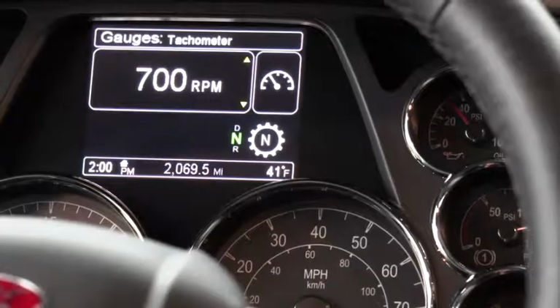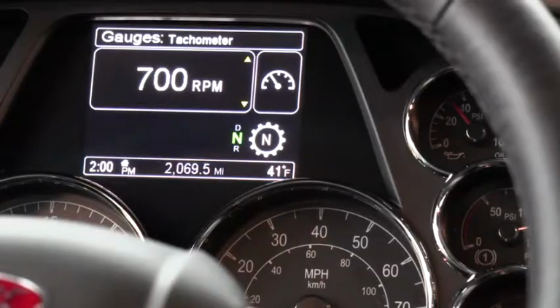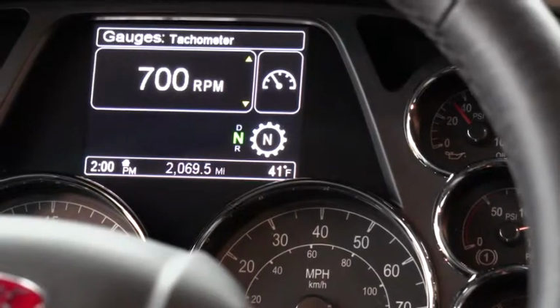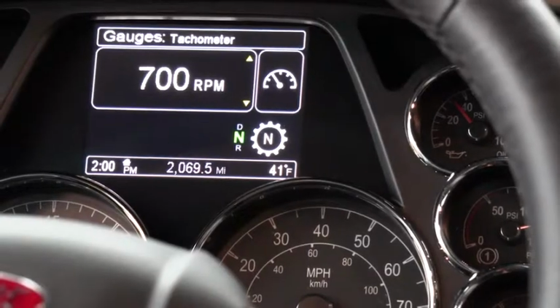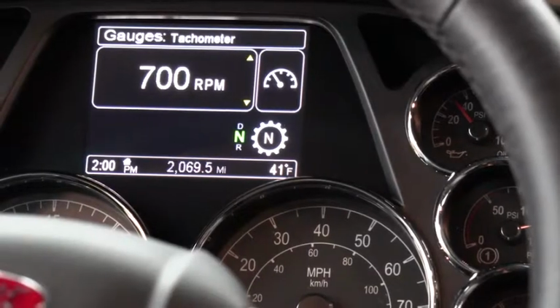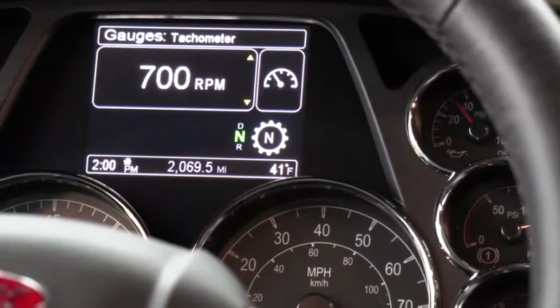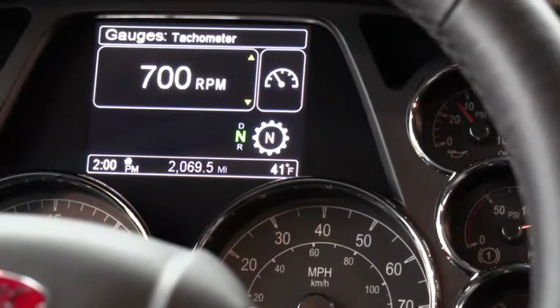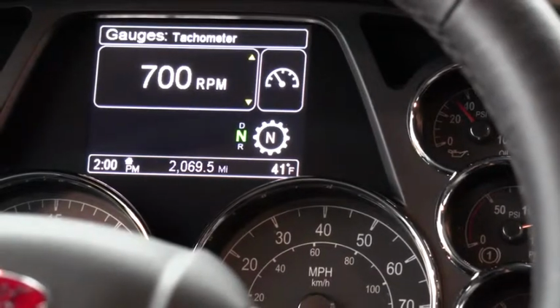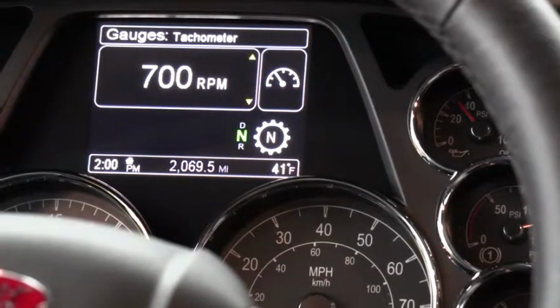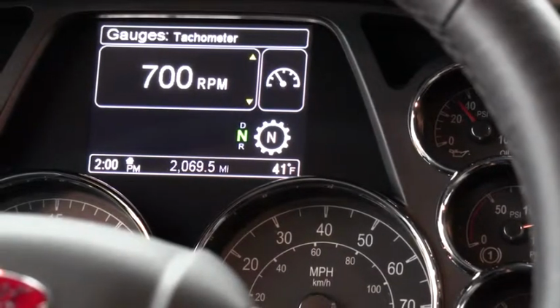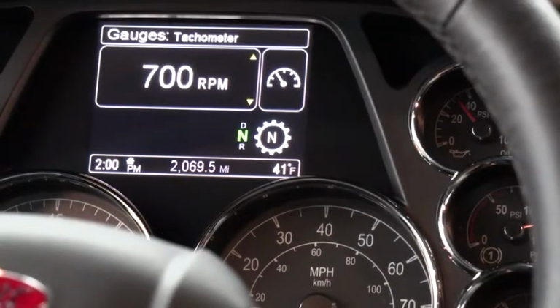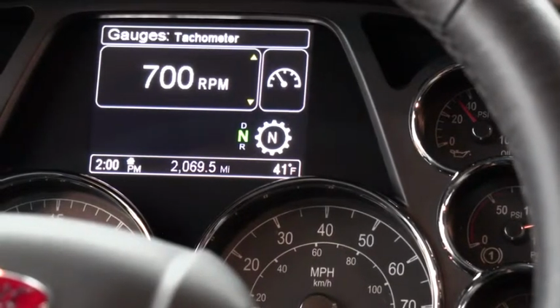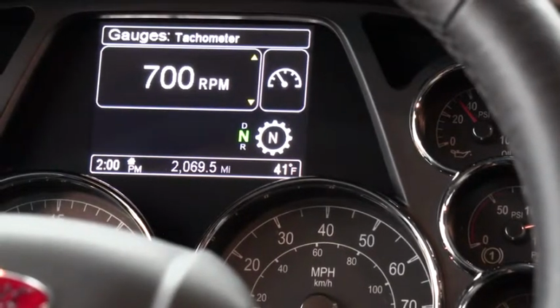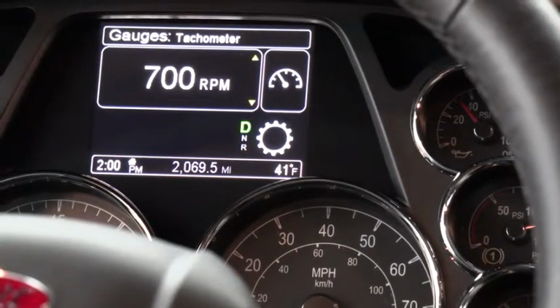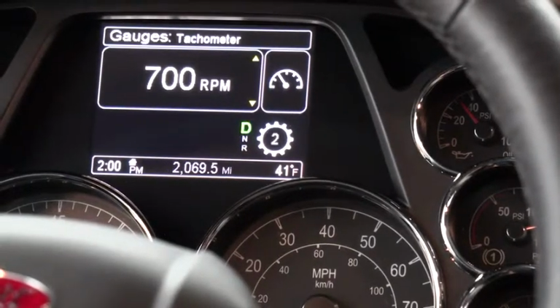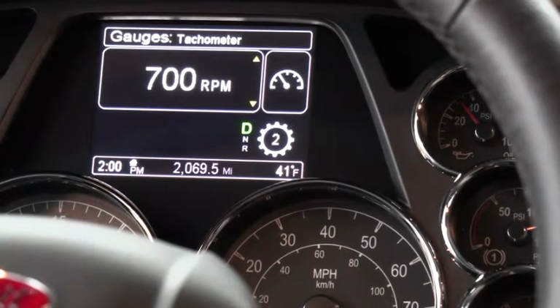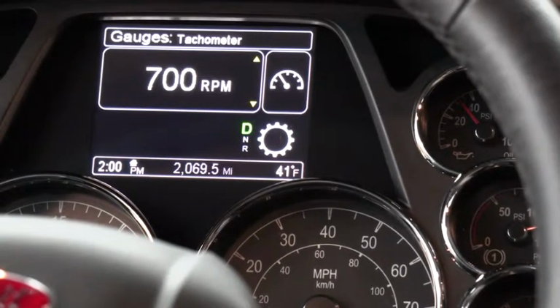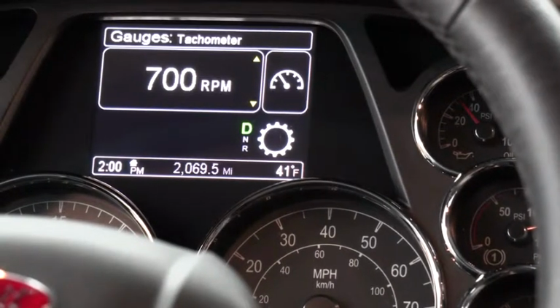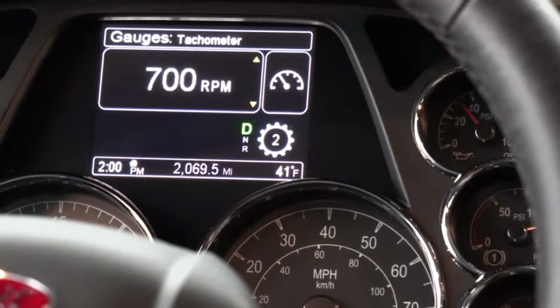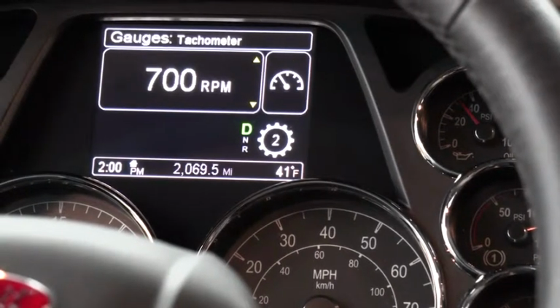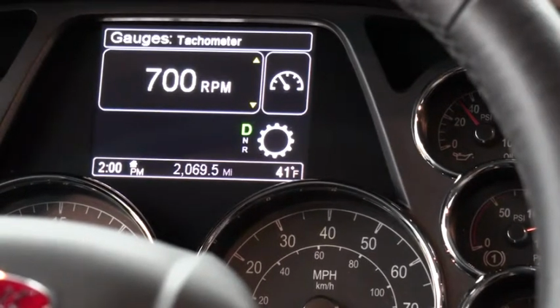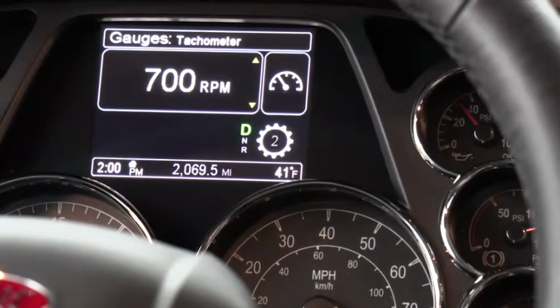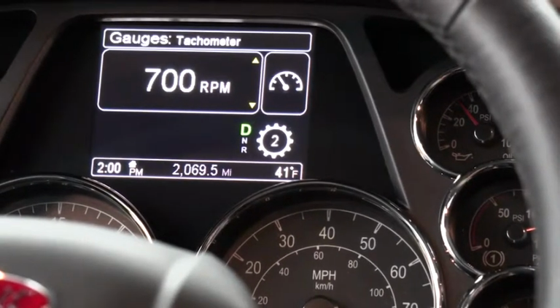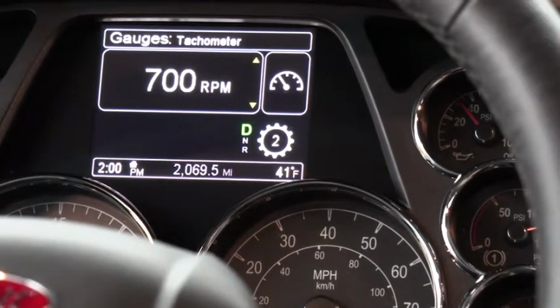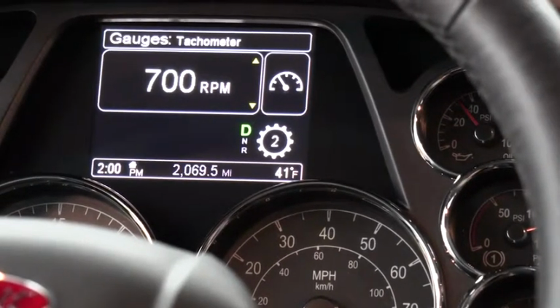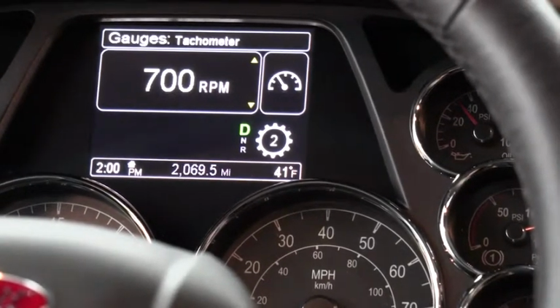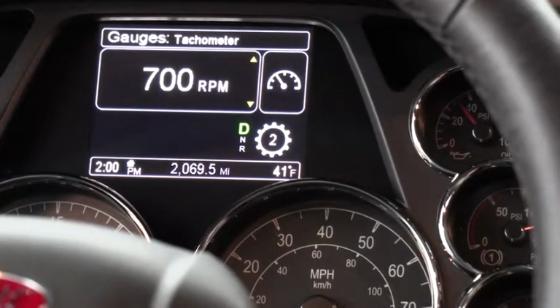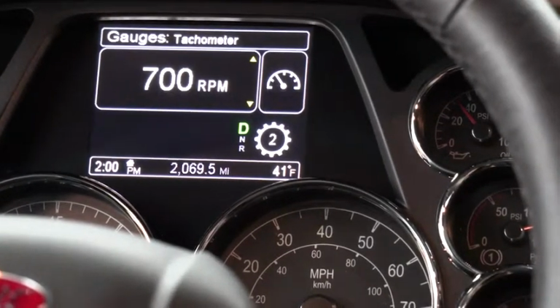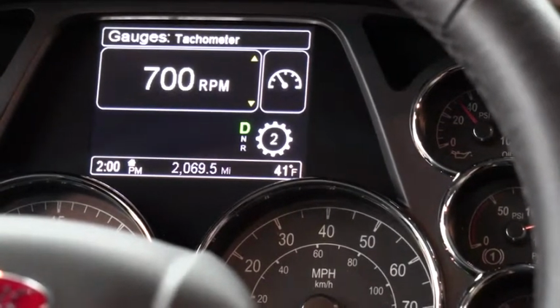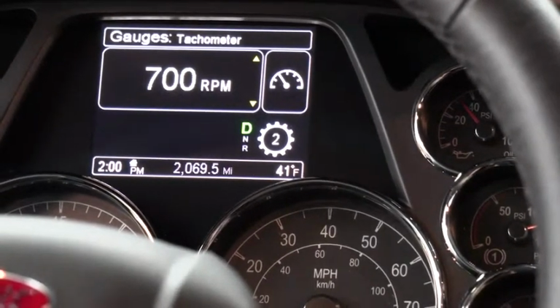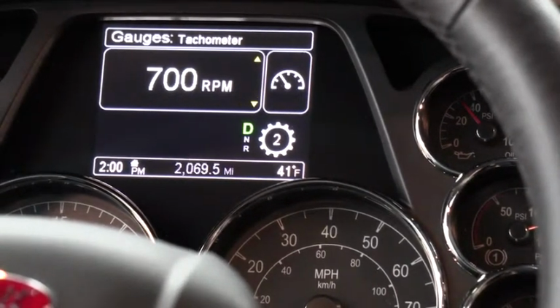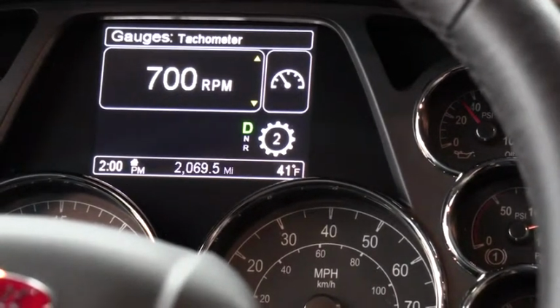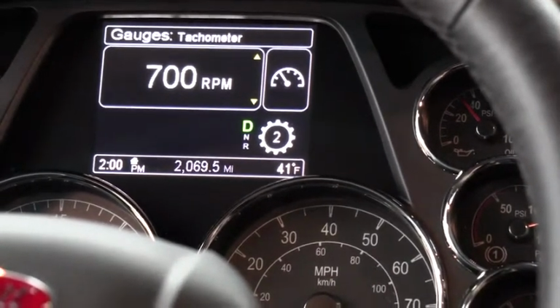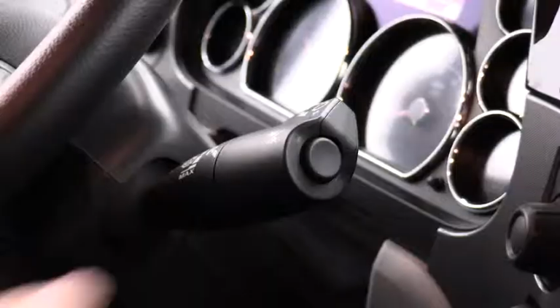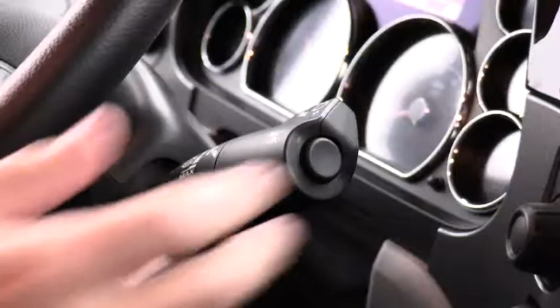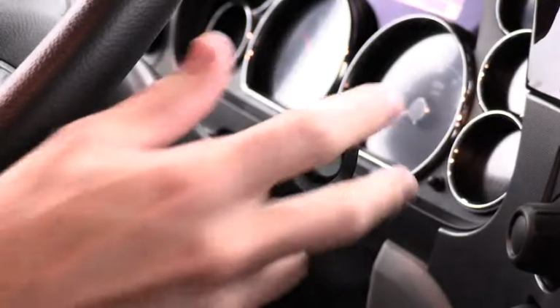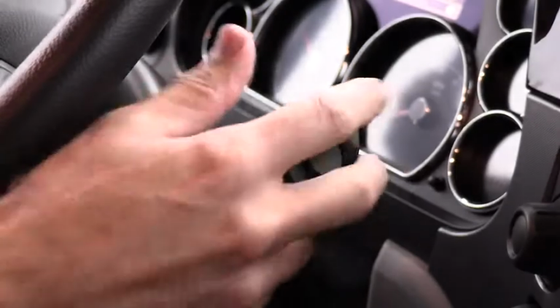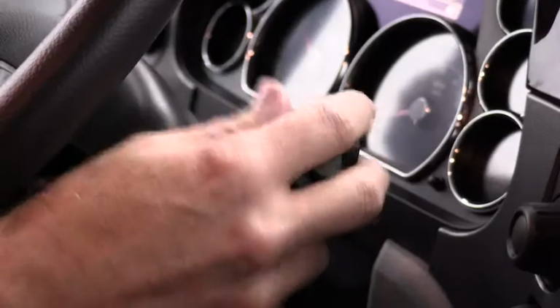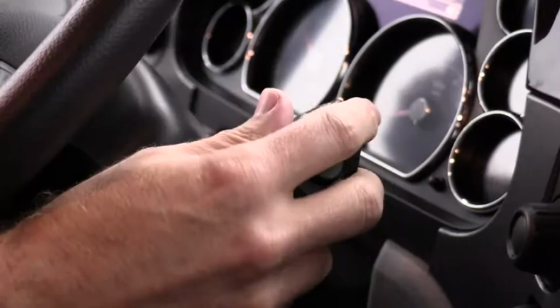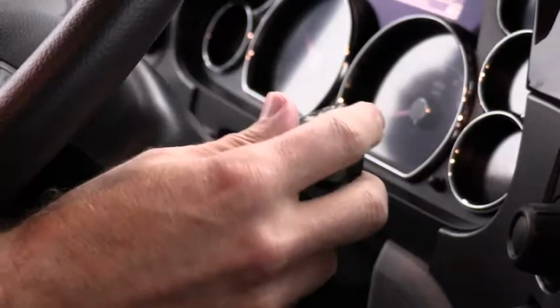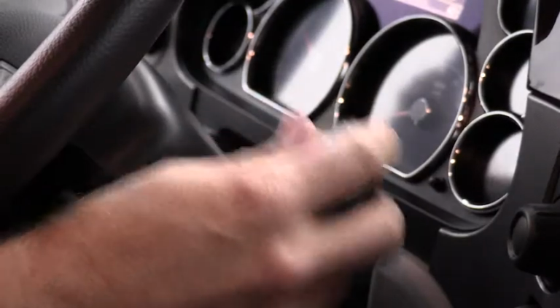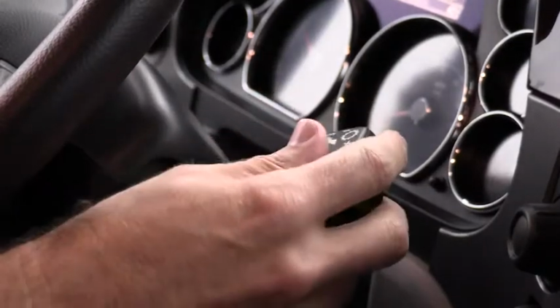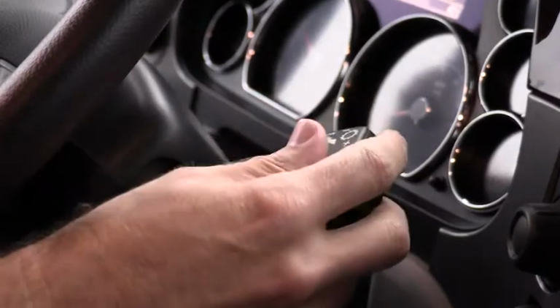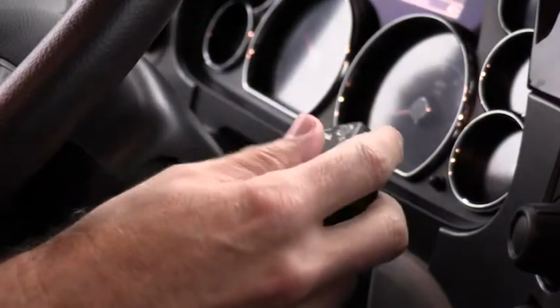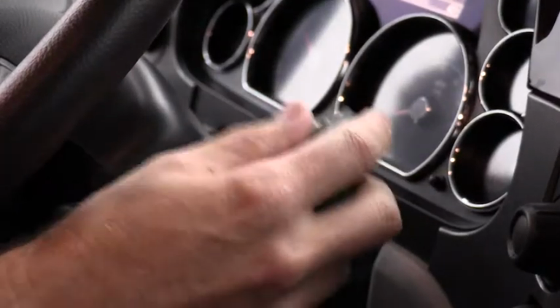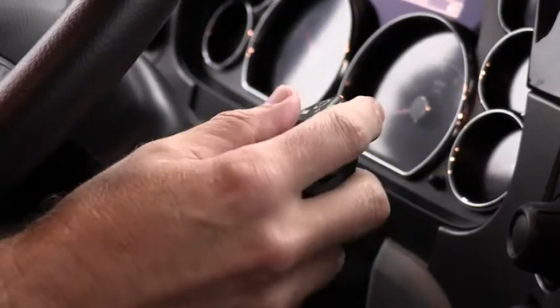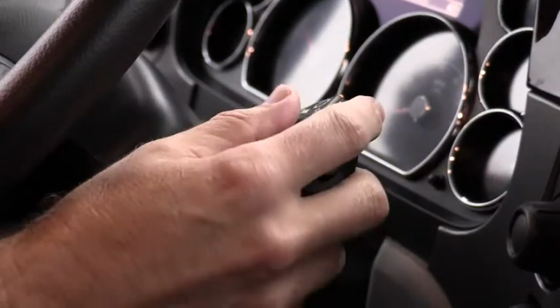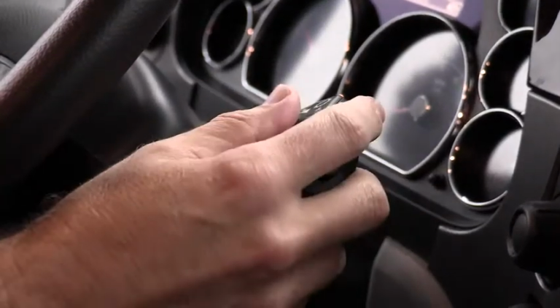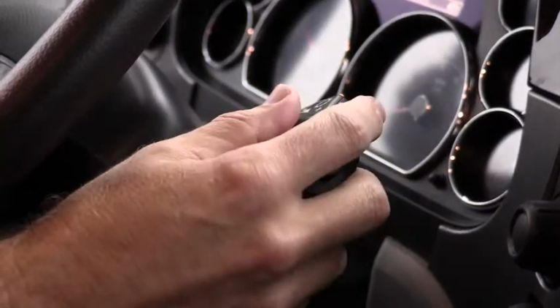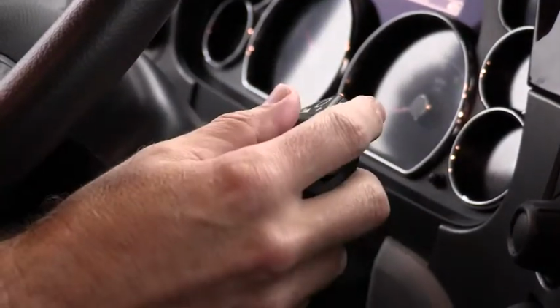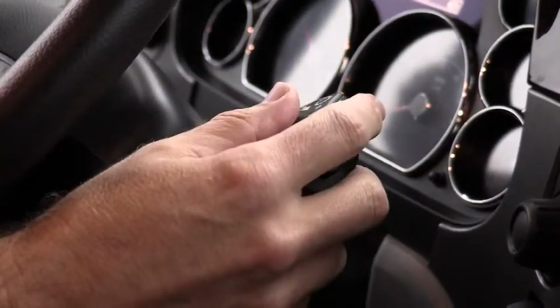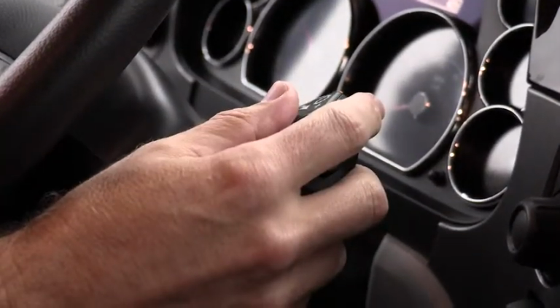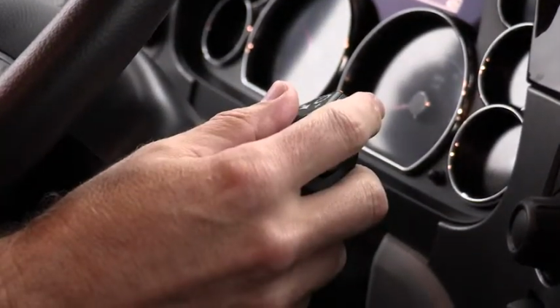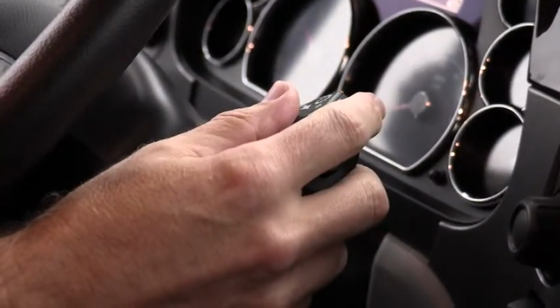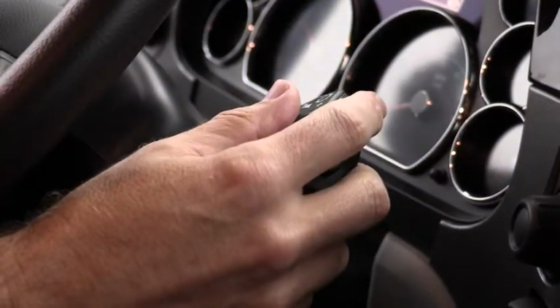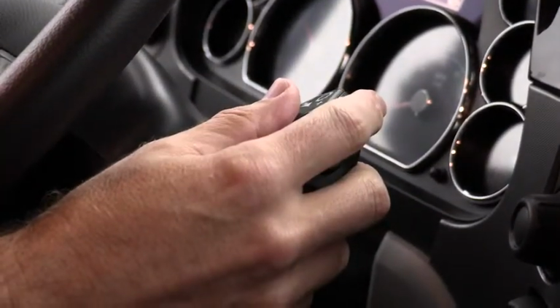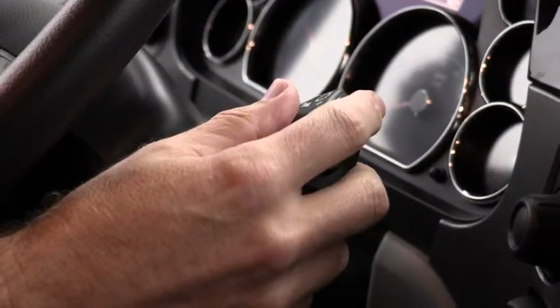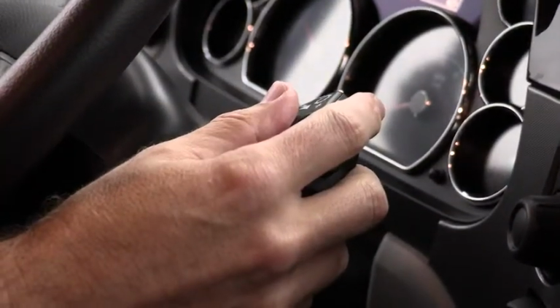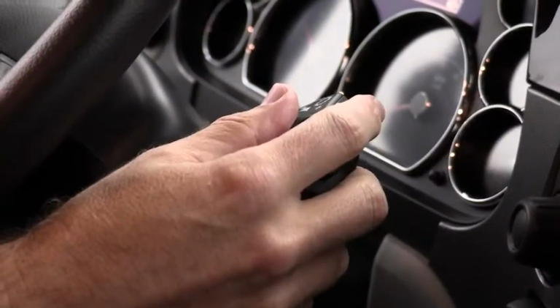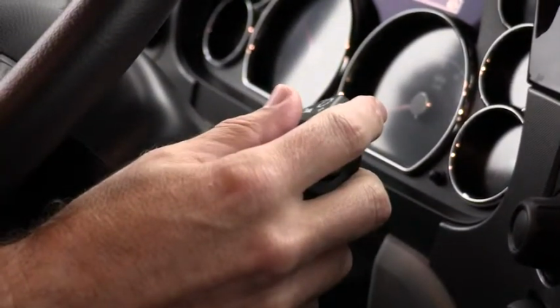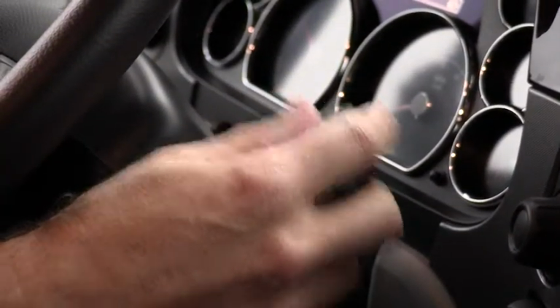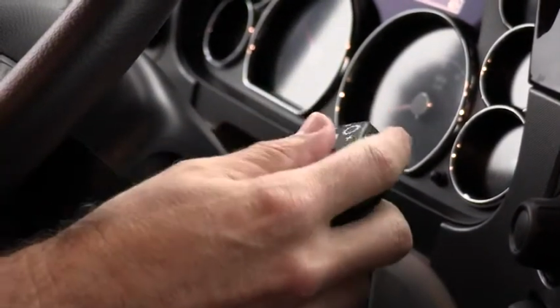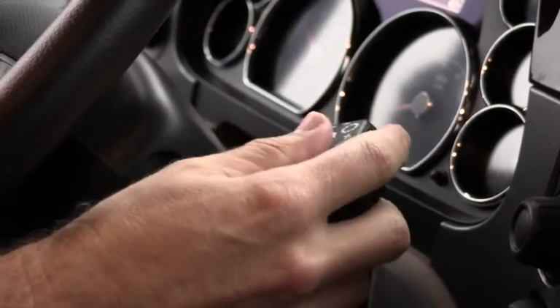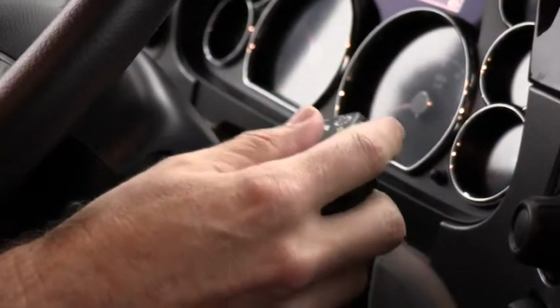The transmission automatically selects the start gear, but you can change the start gear by using the shifter.